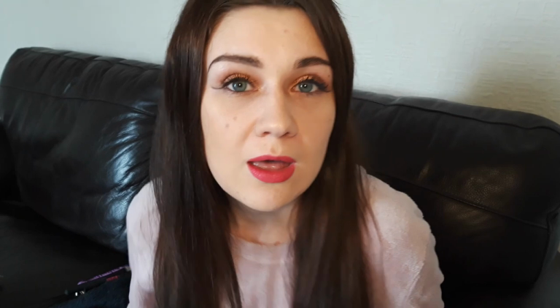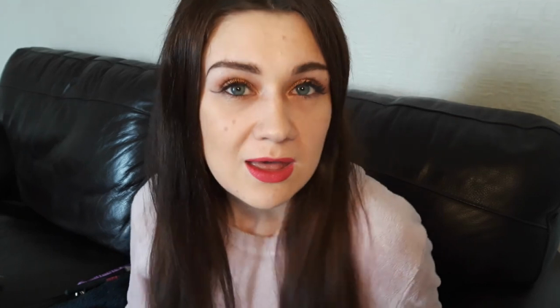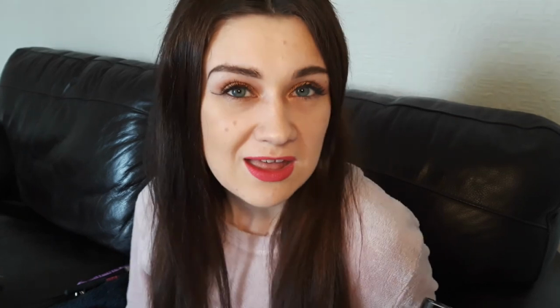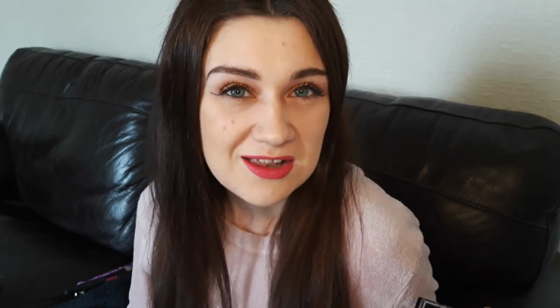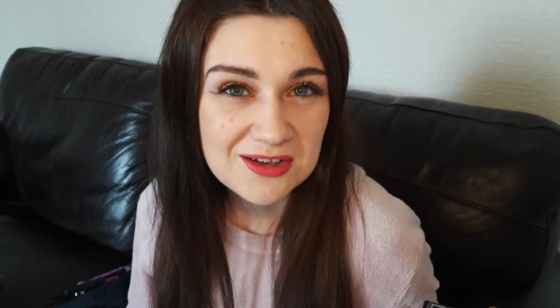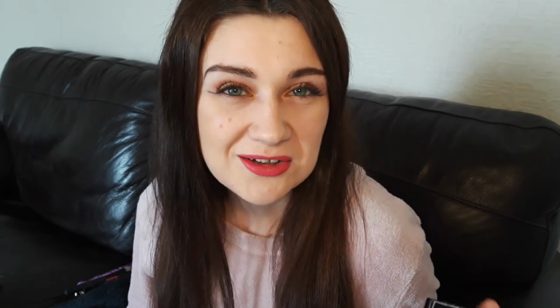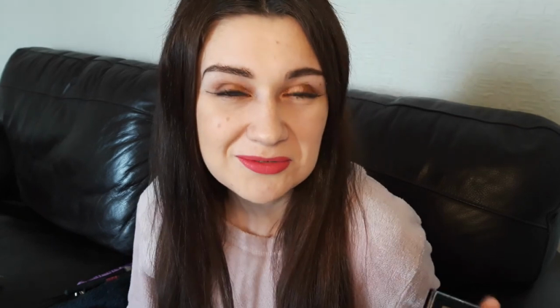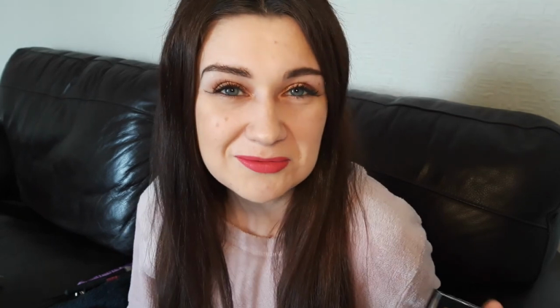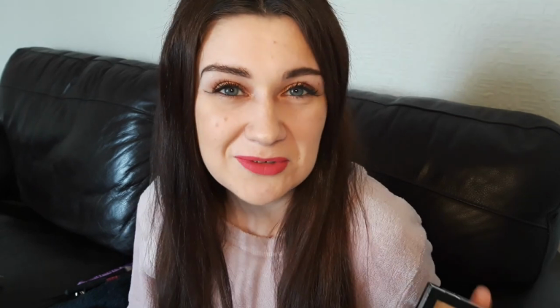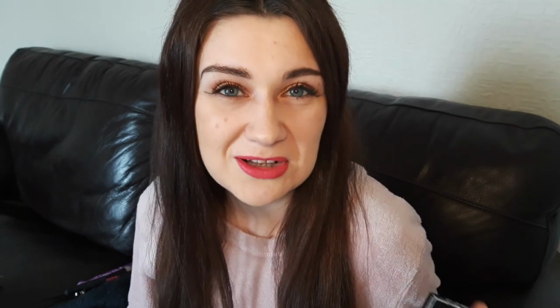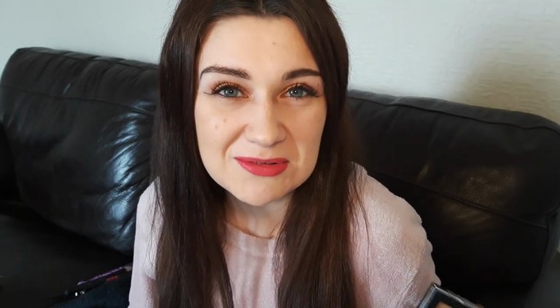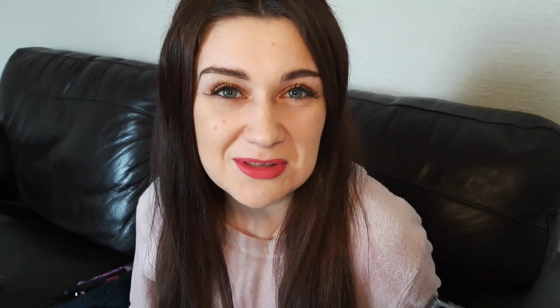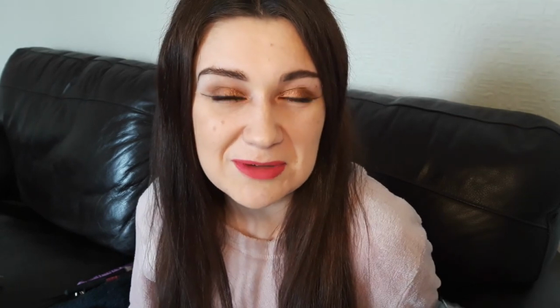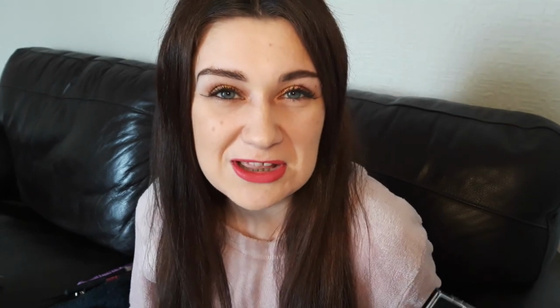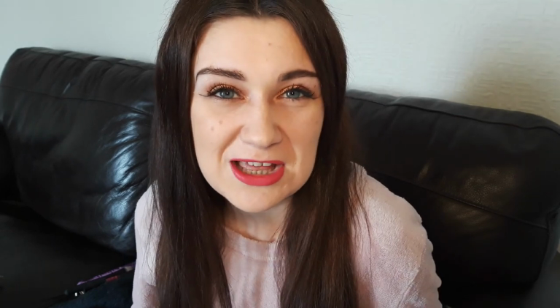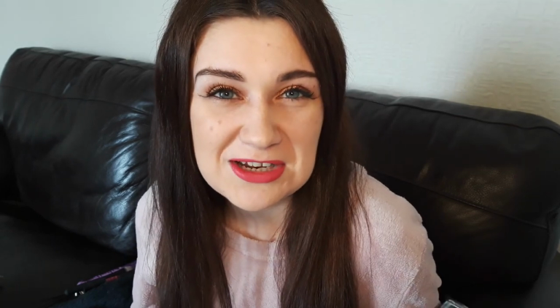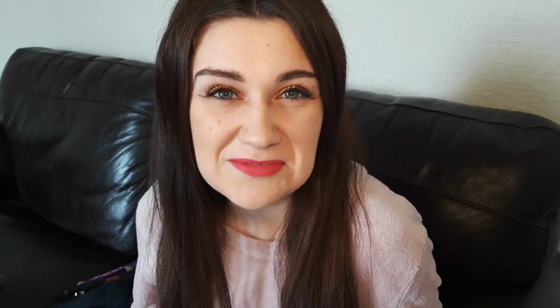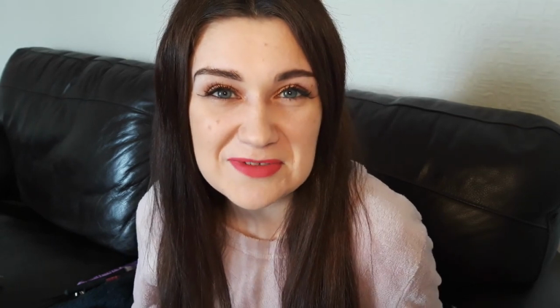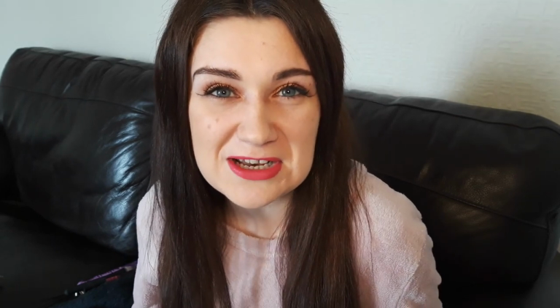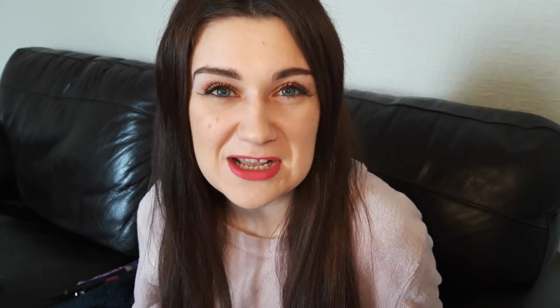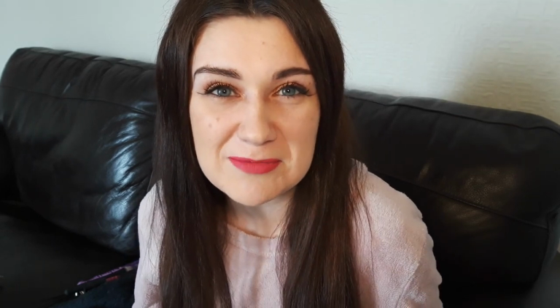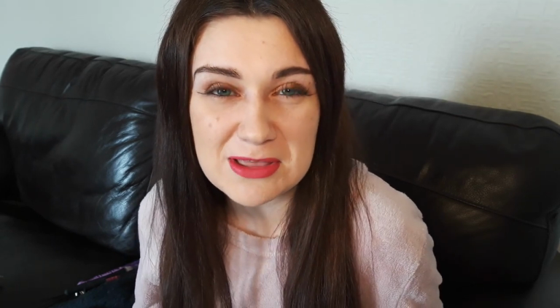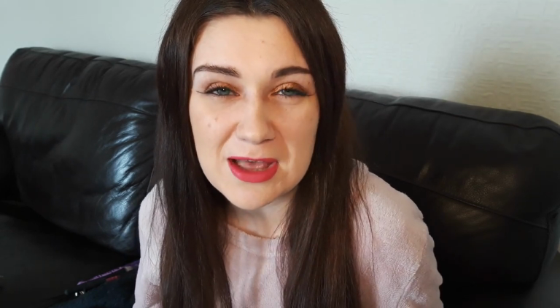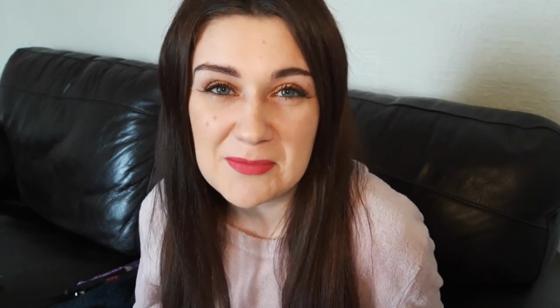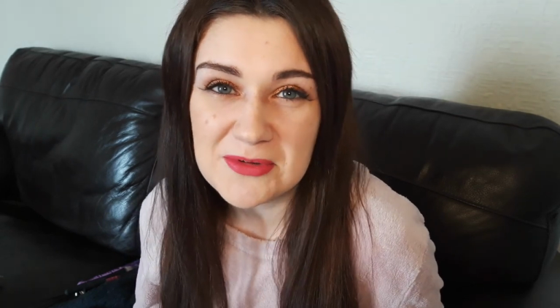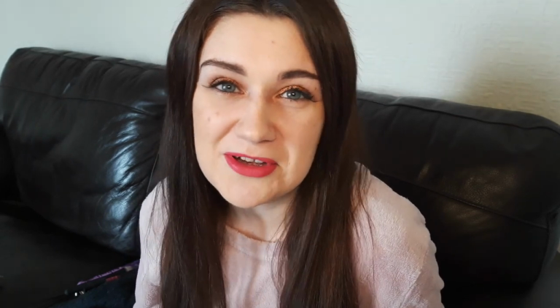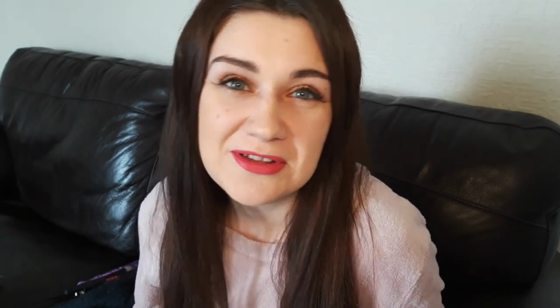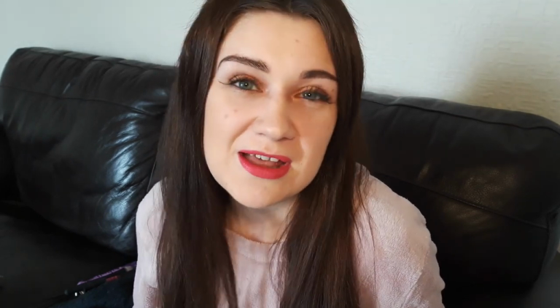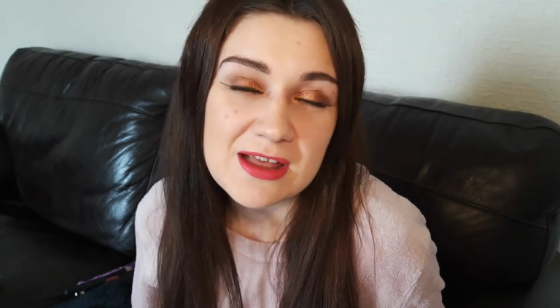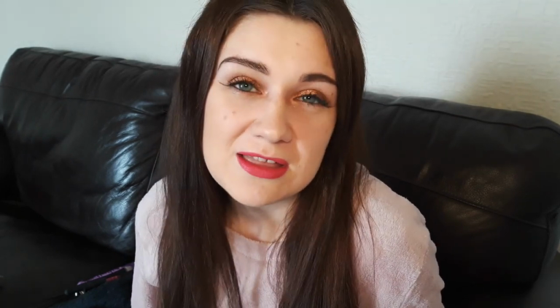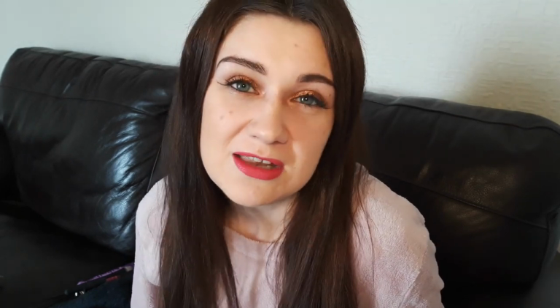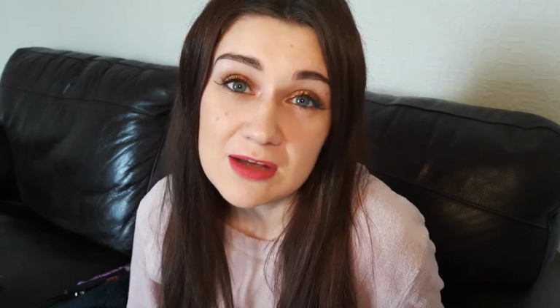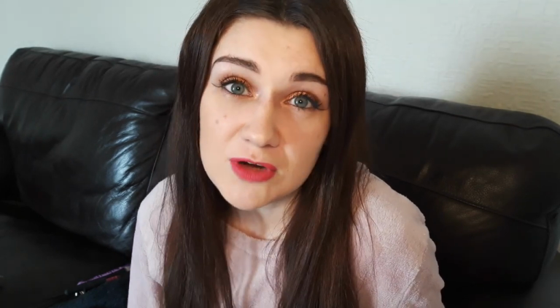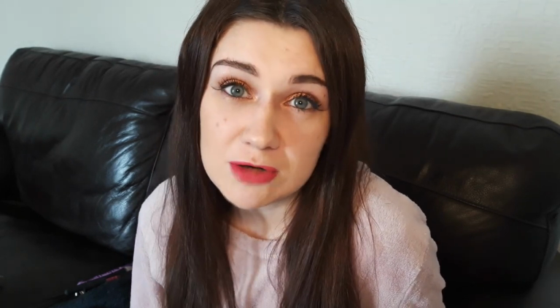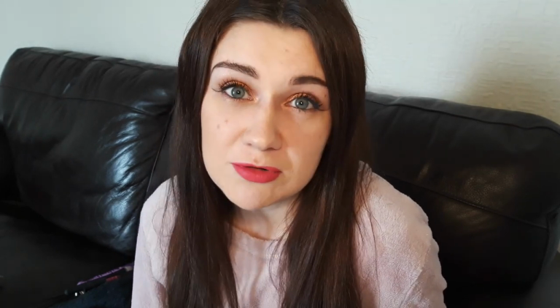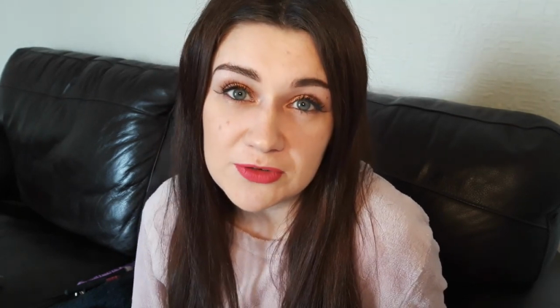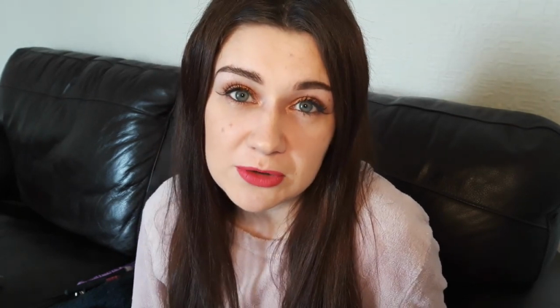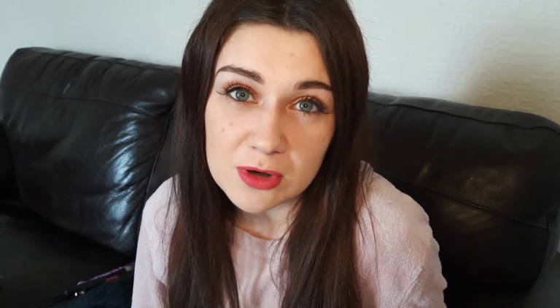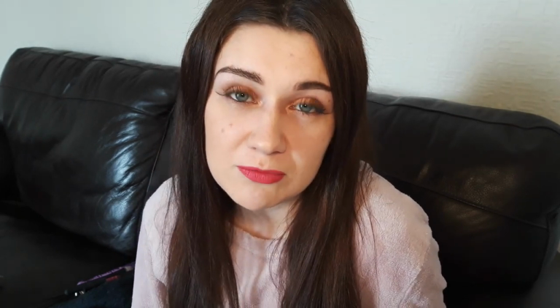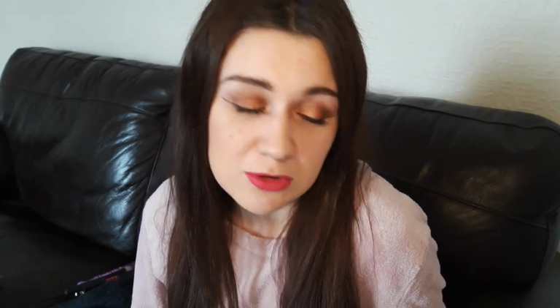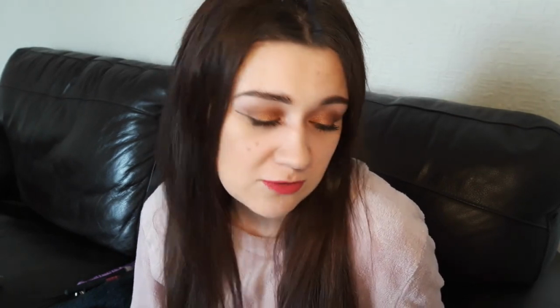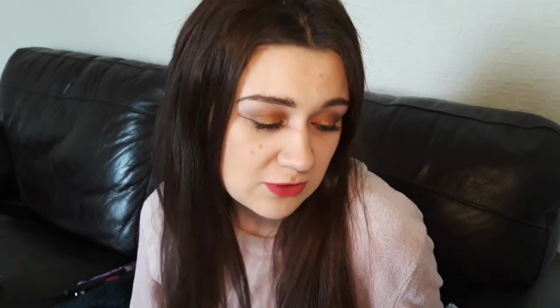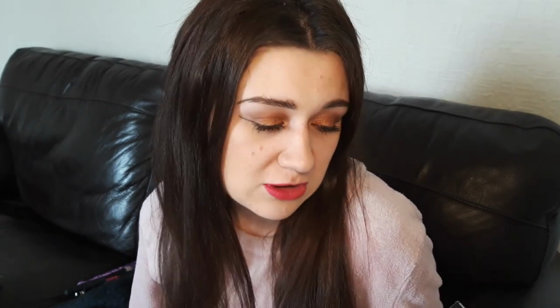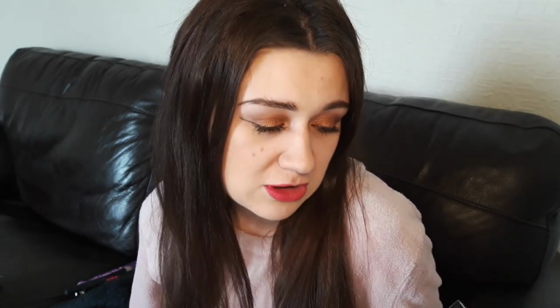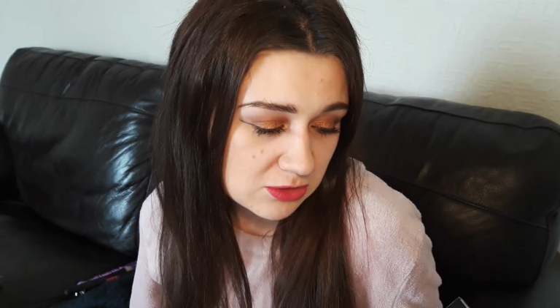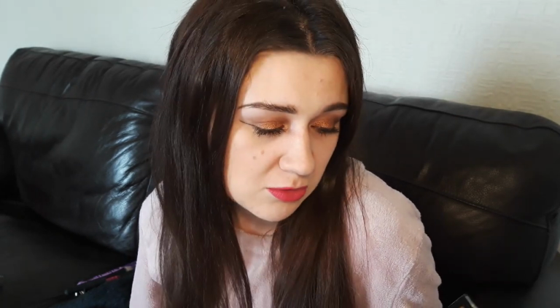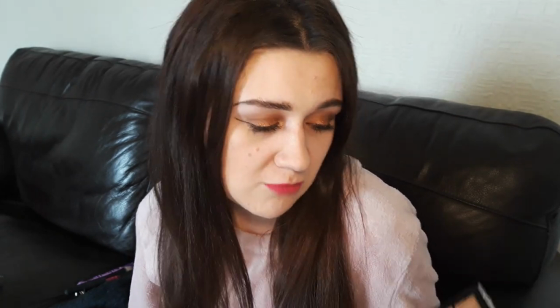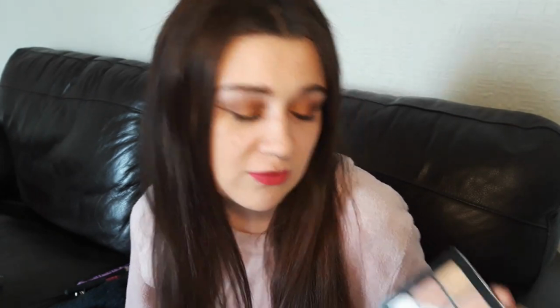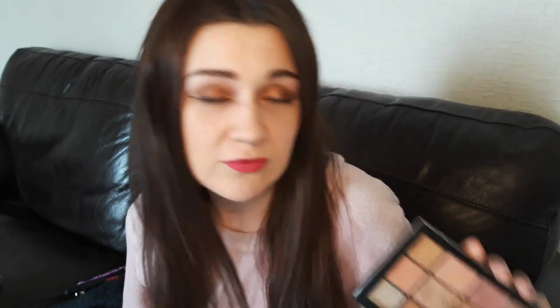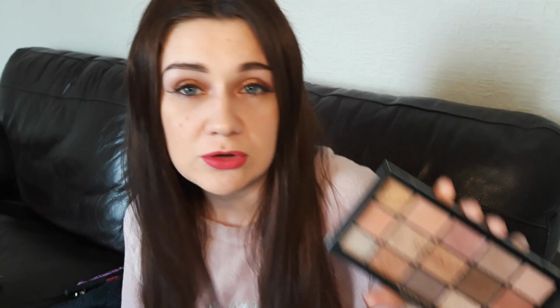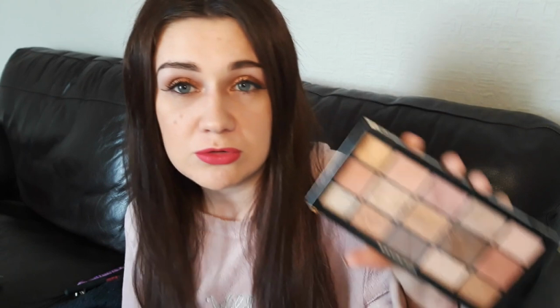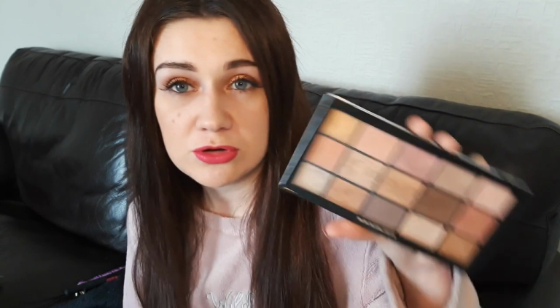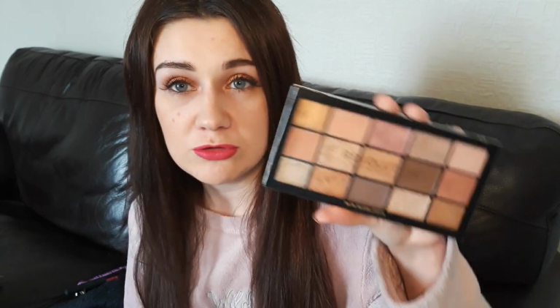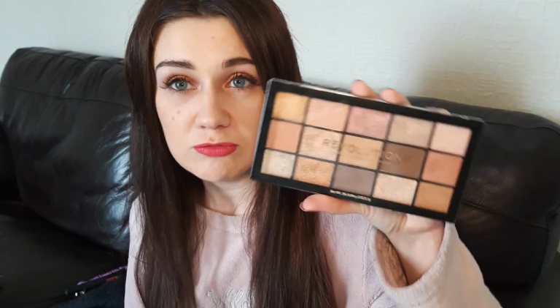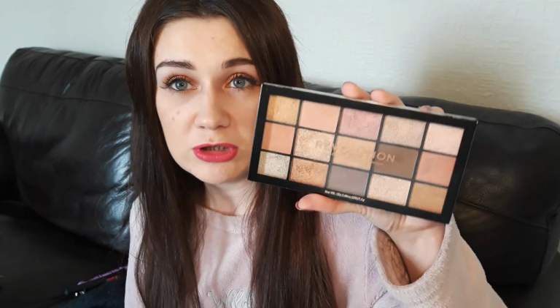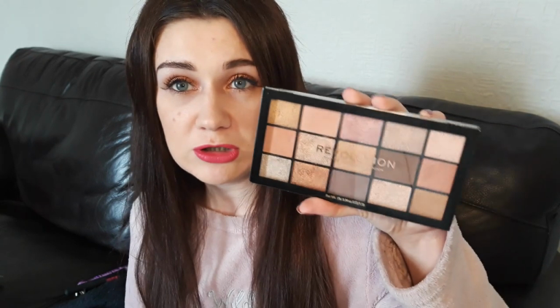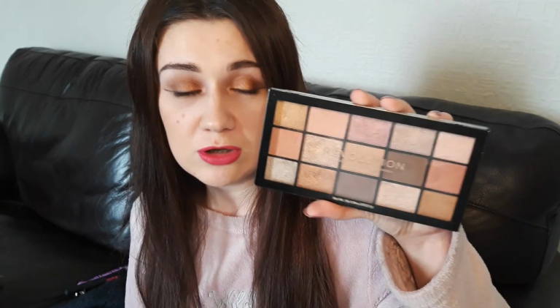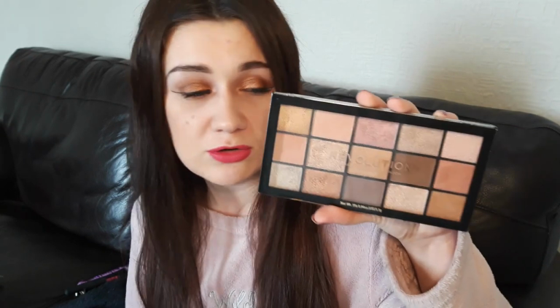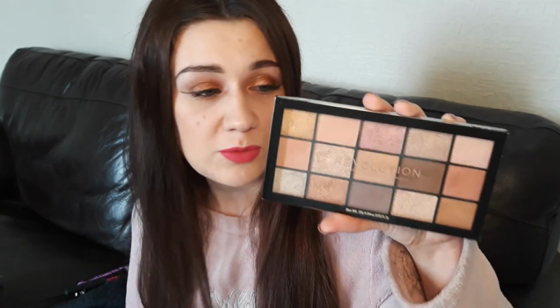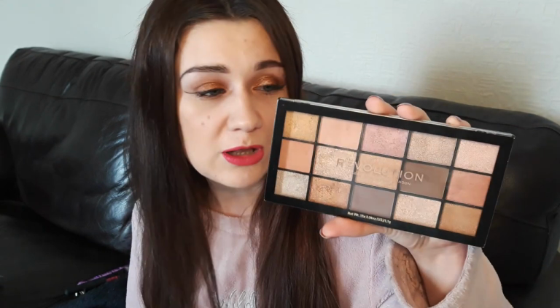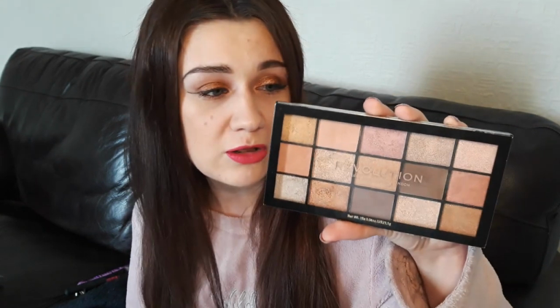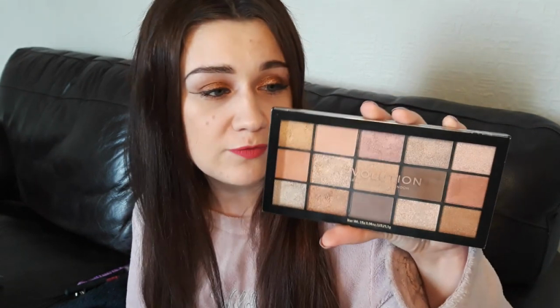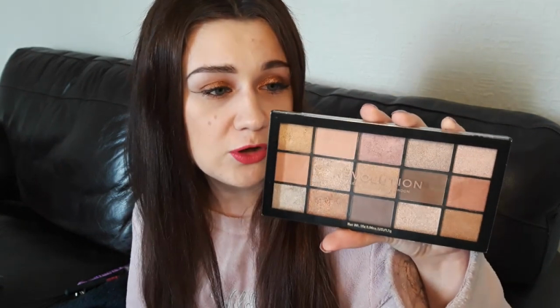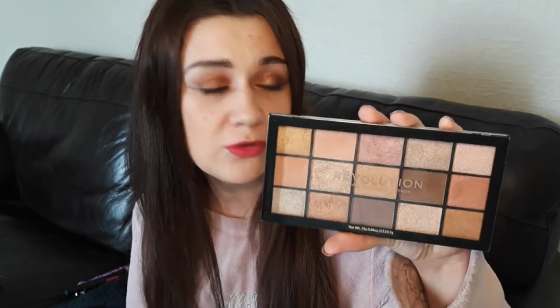Hello, welcome to my channel. My name is Amber. Today I've got a review of one of the new Revolution Reloaded palettes for you.